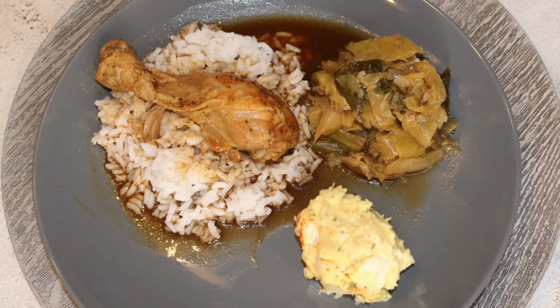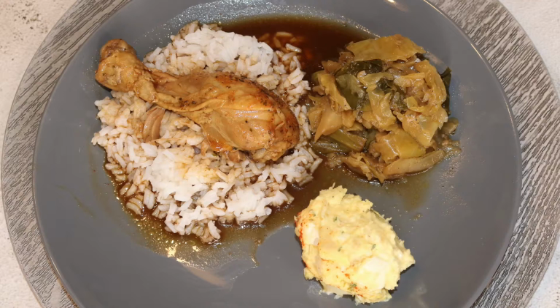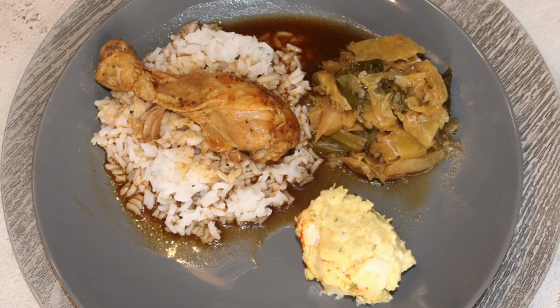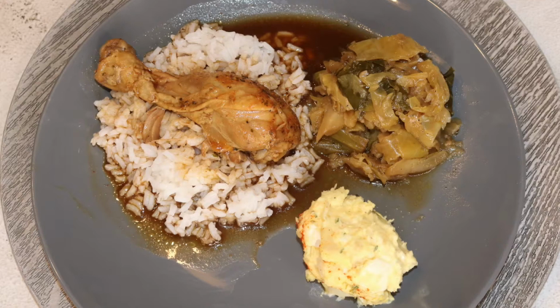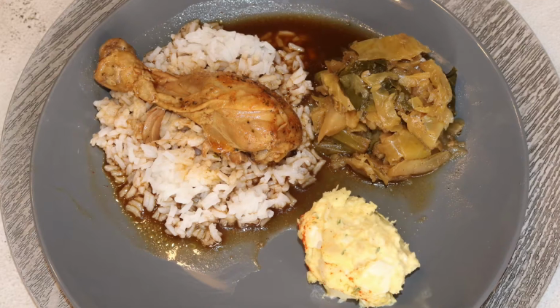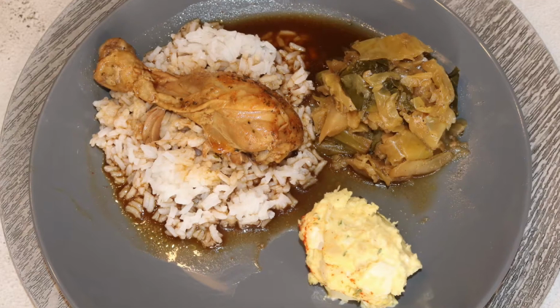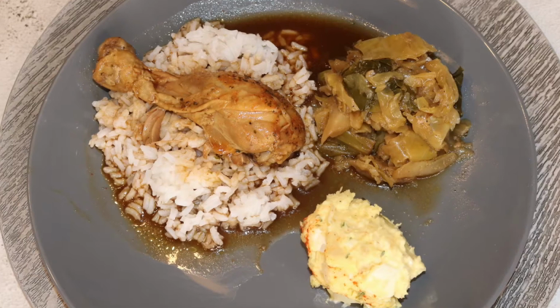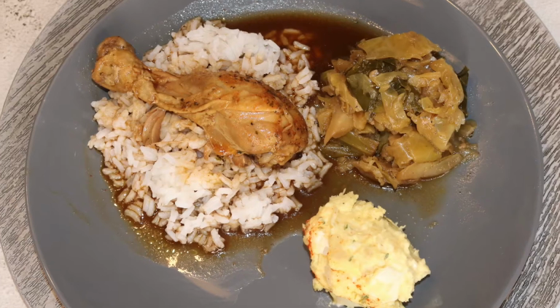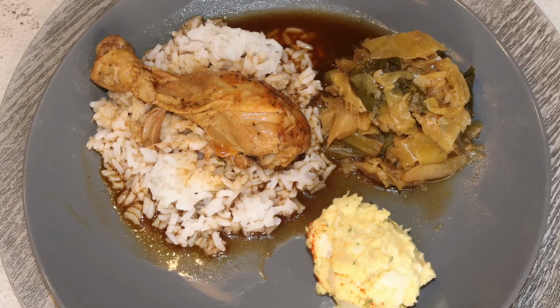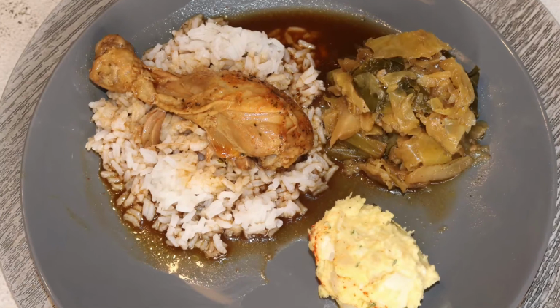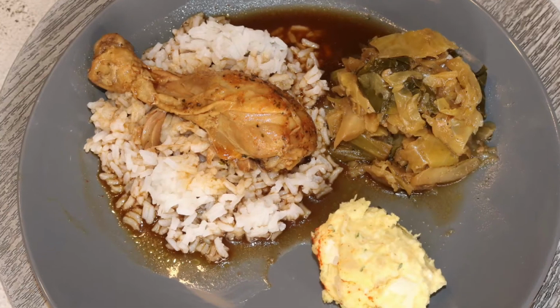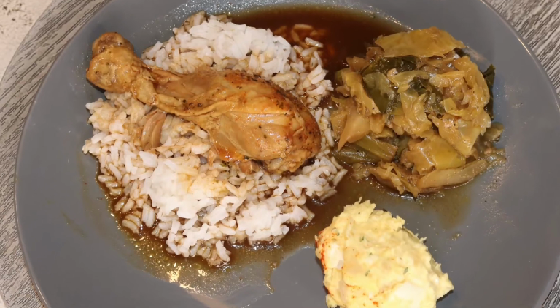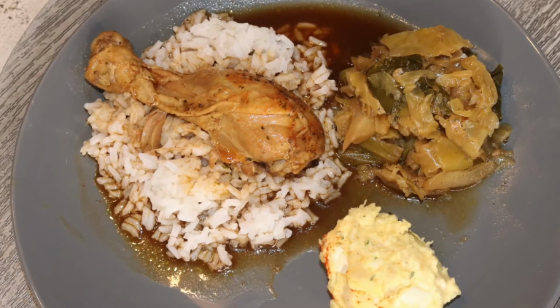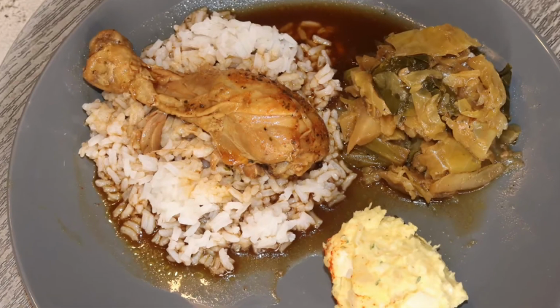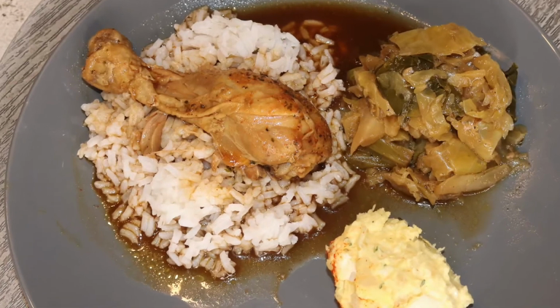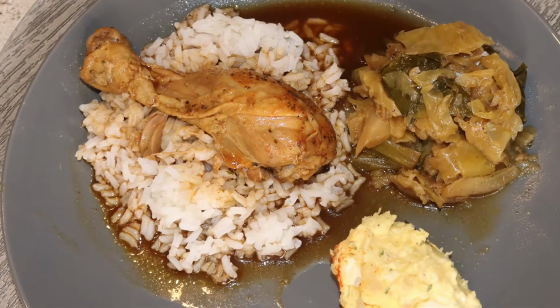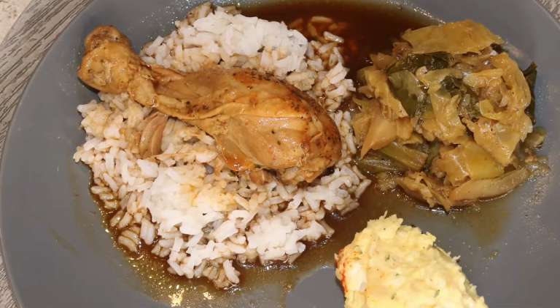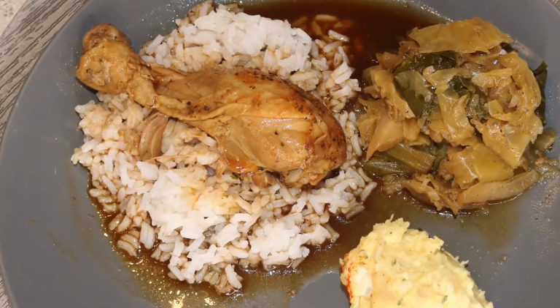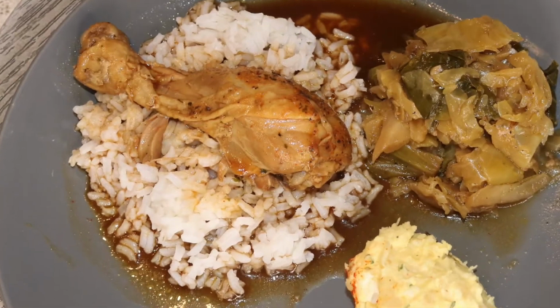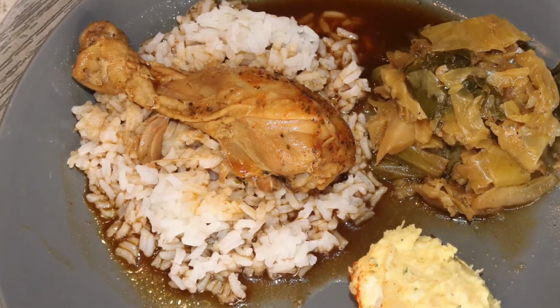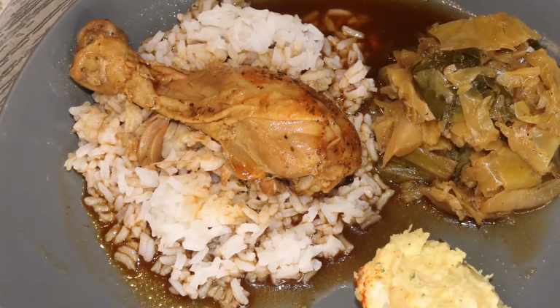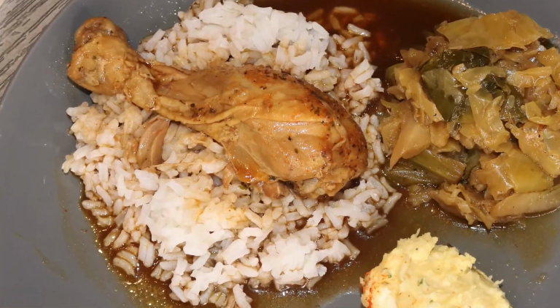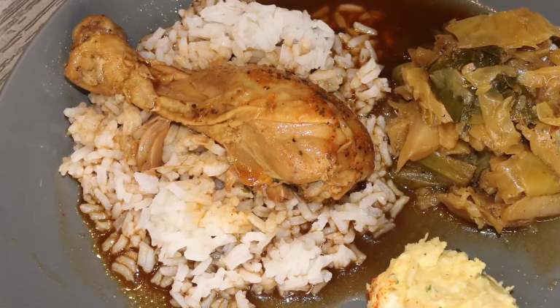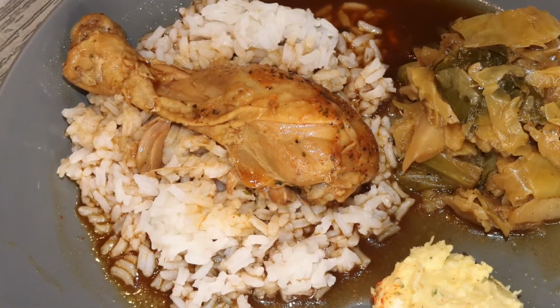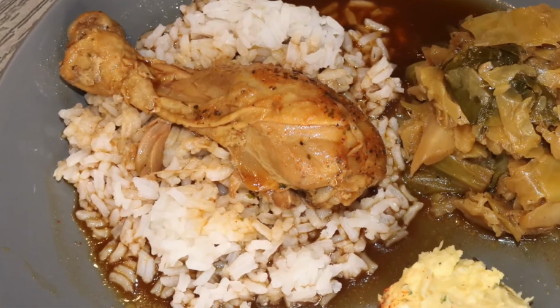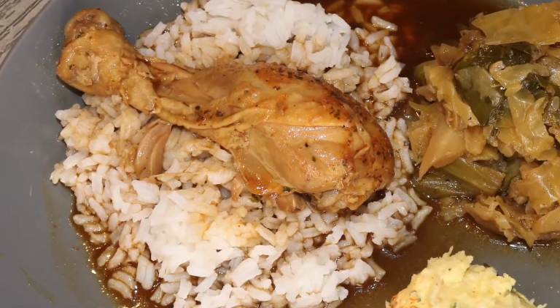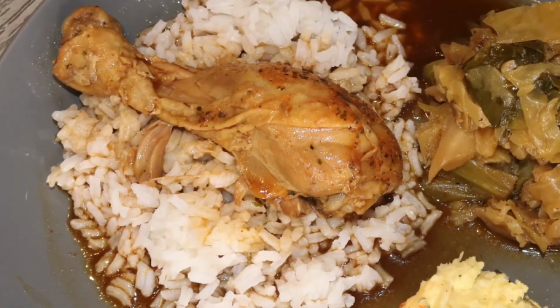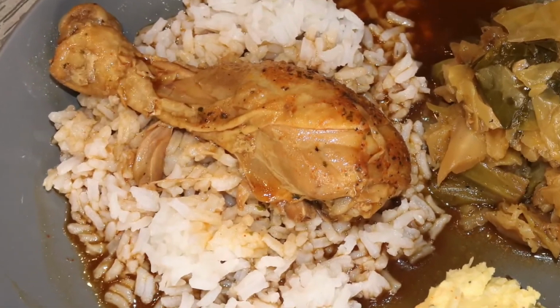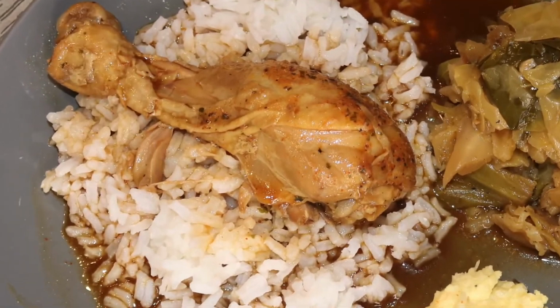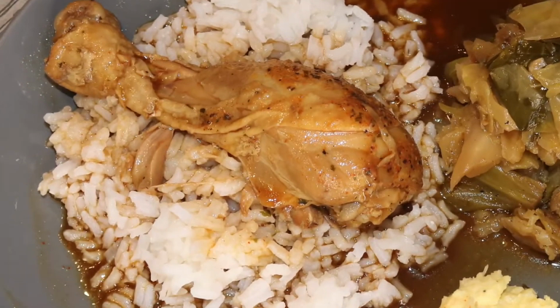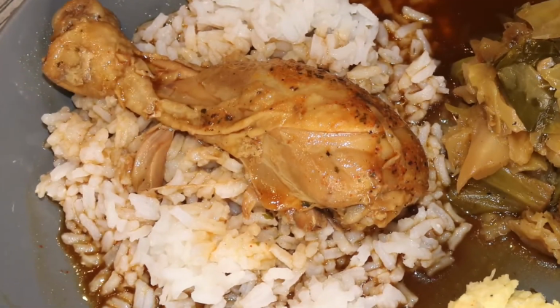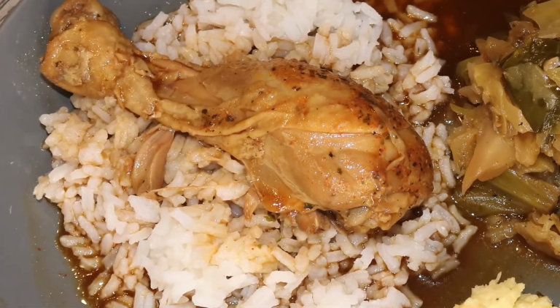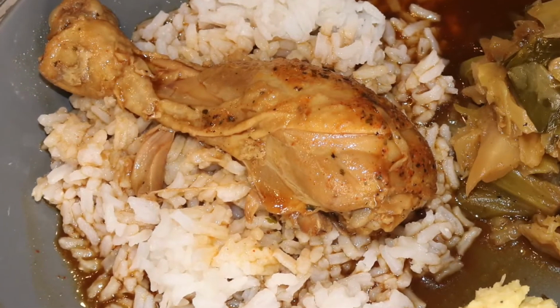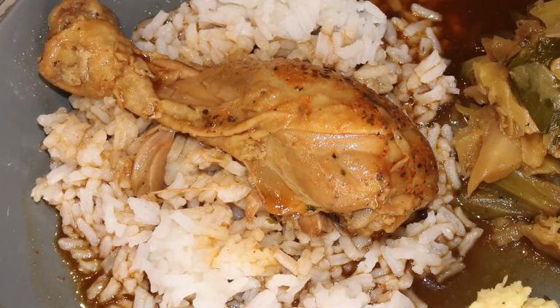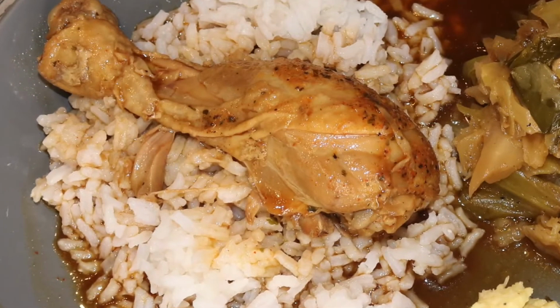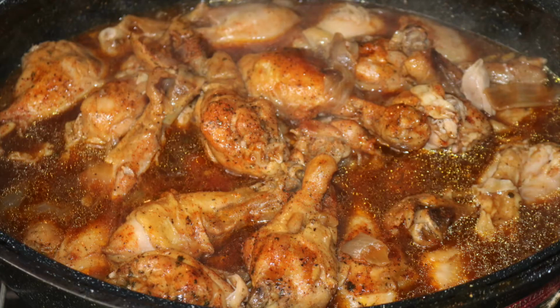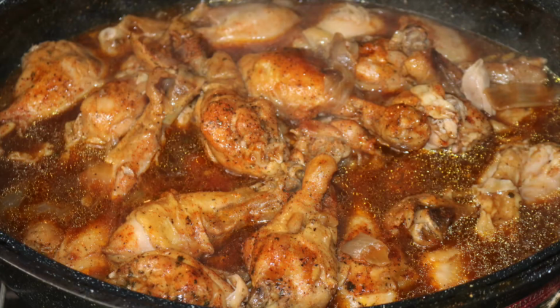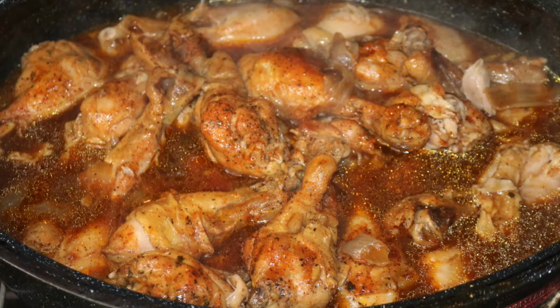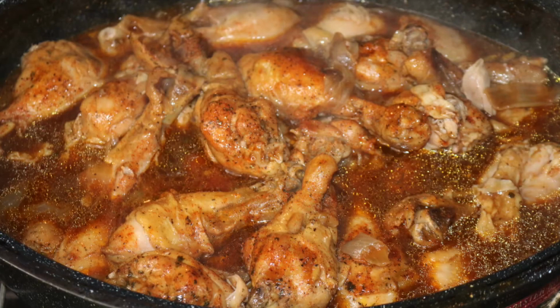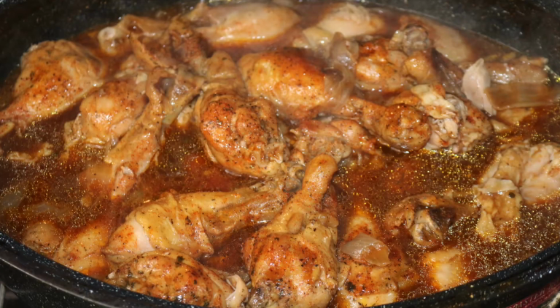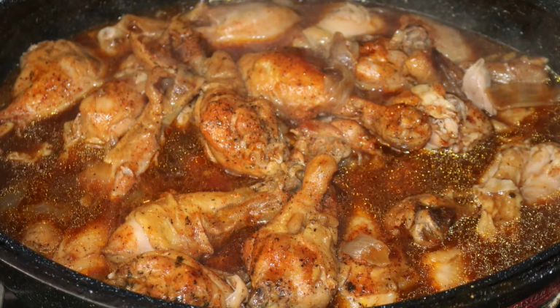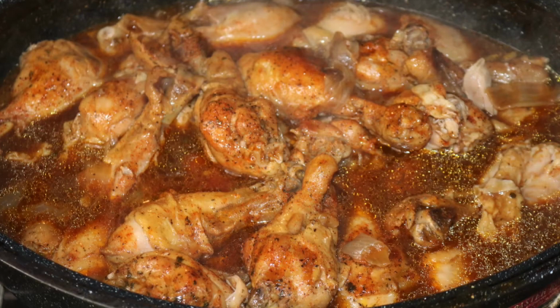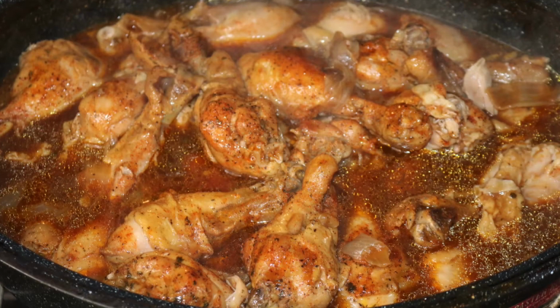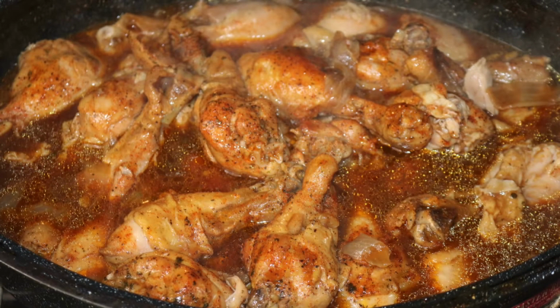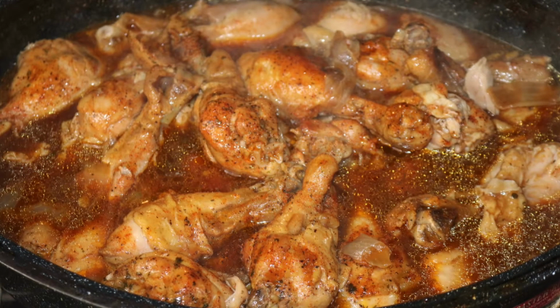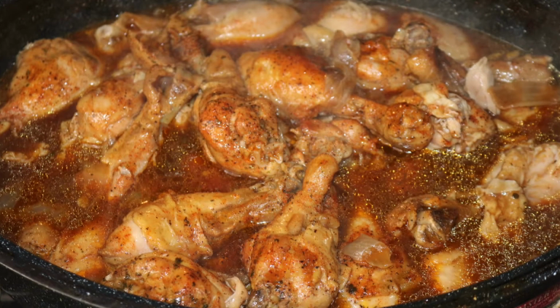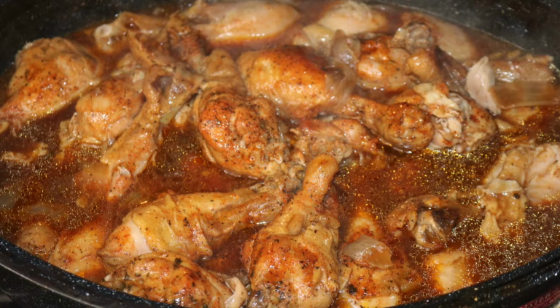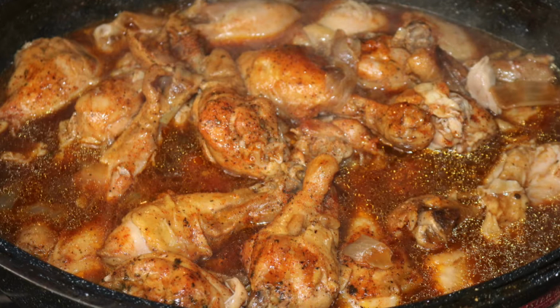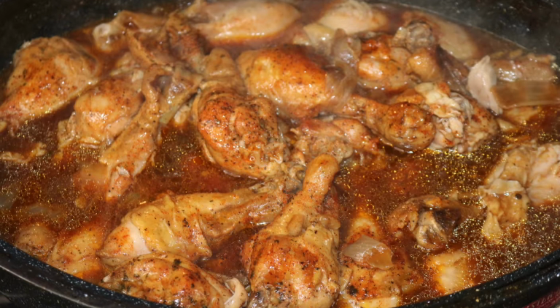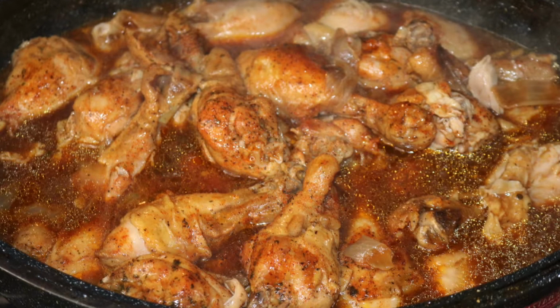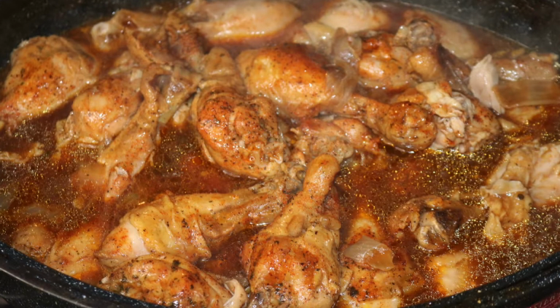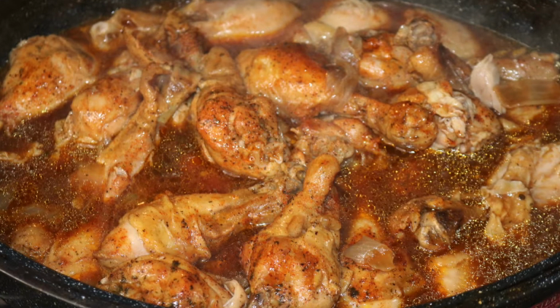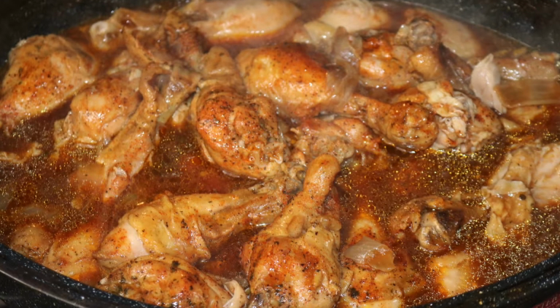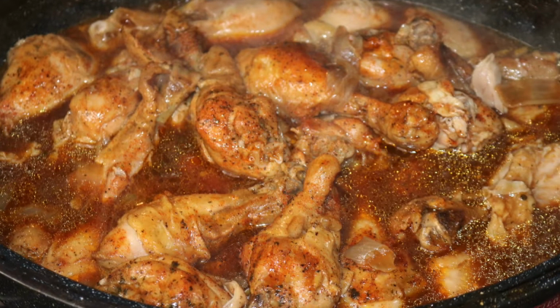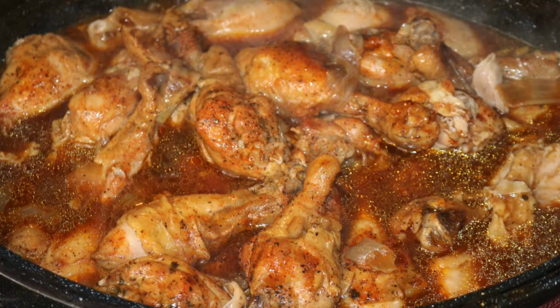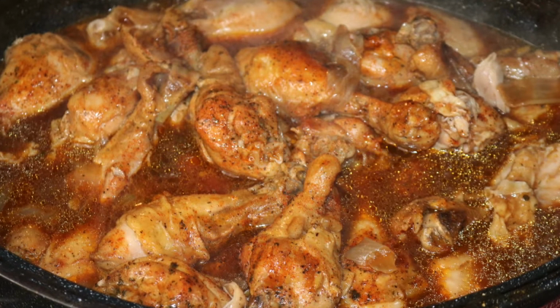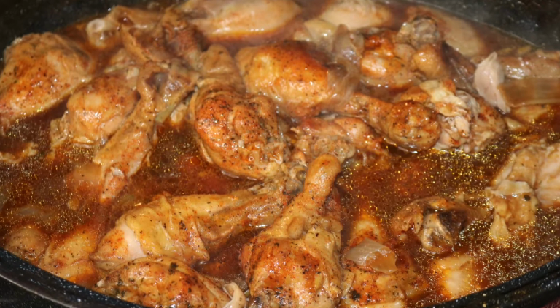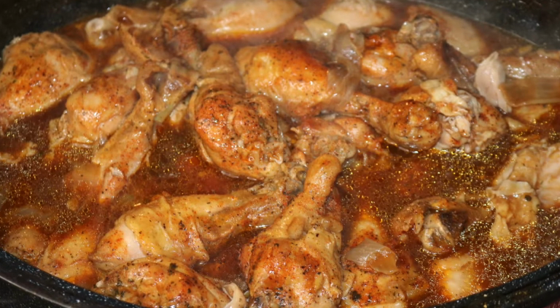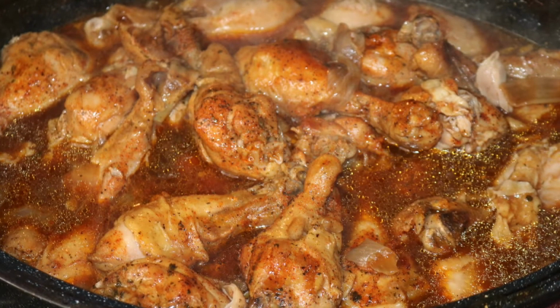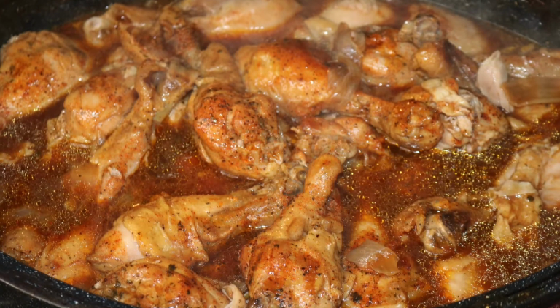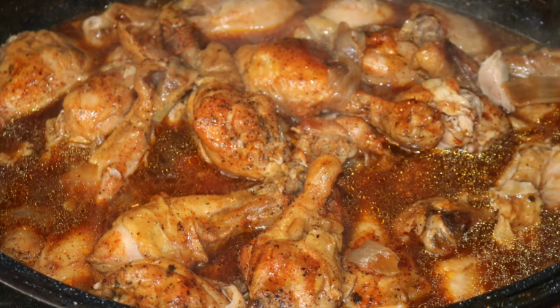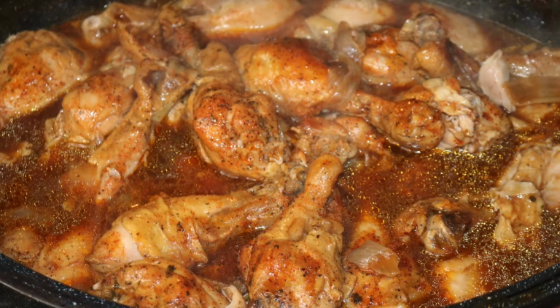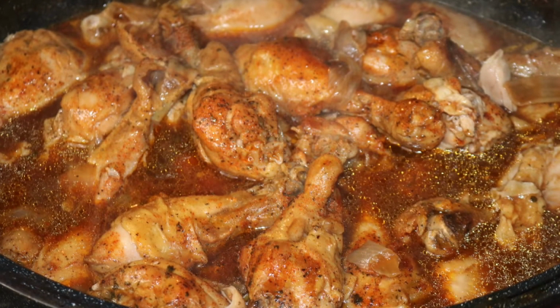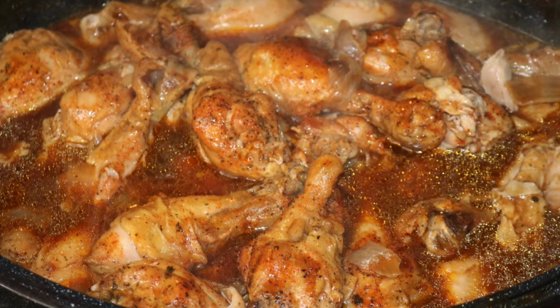In today's video, we are cooking smothered chicken, cabbage, and potato salad. But first, let's focus on our smothered chicken.